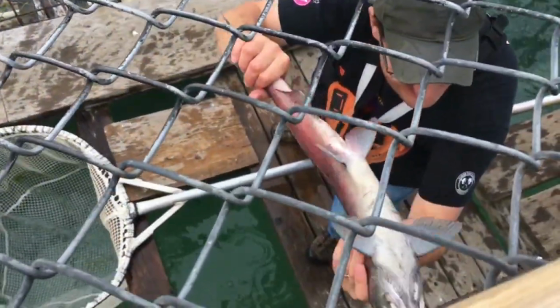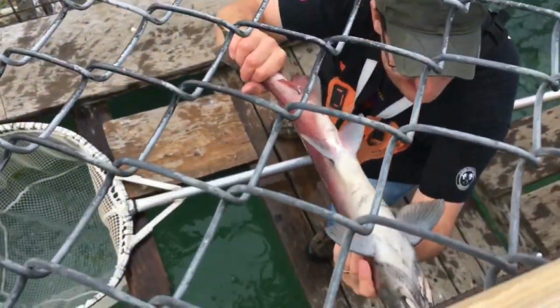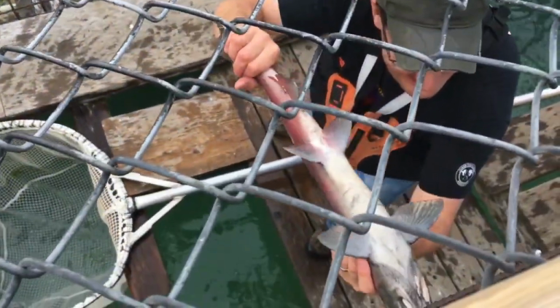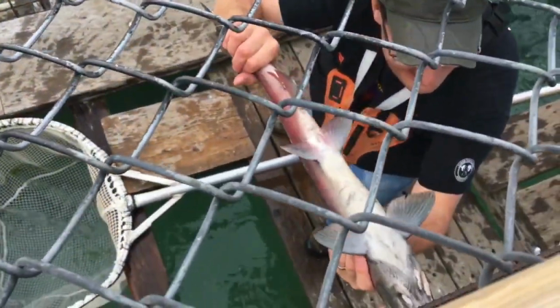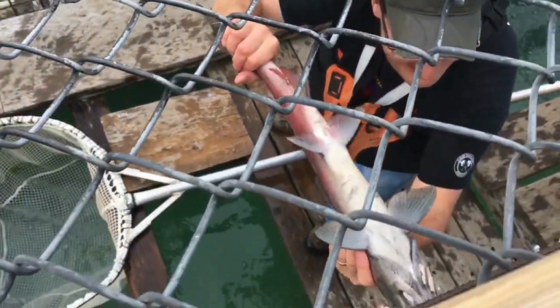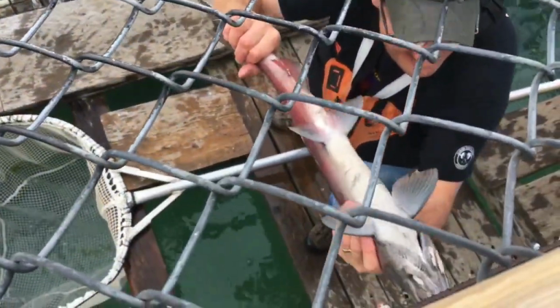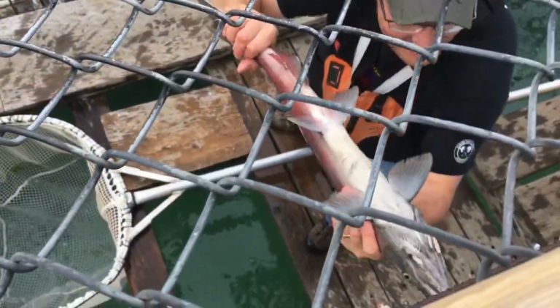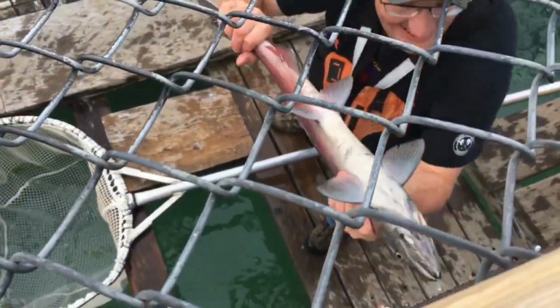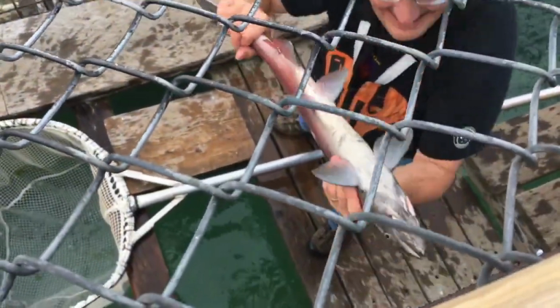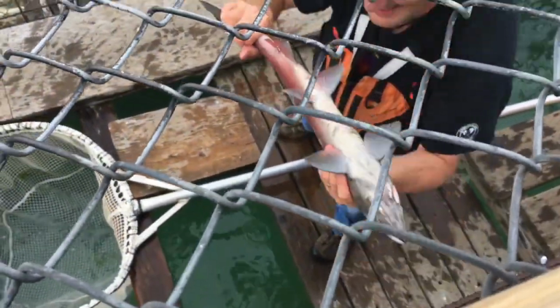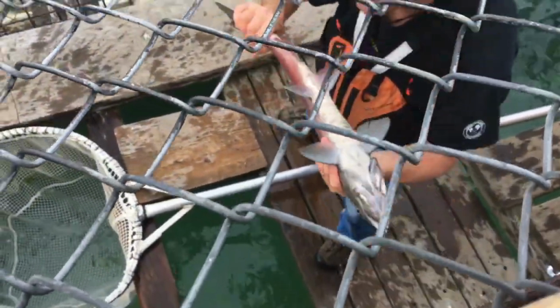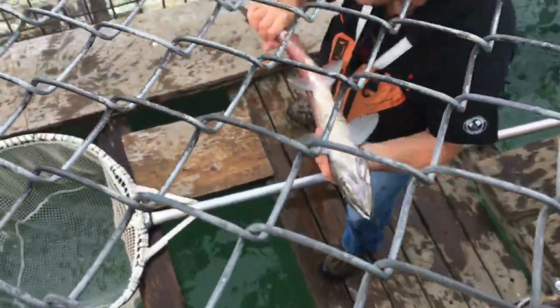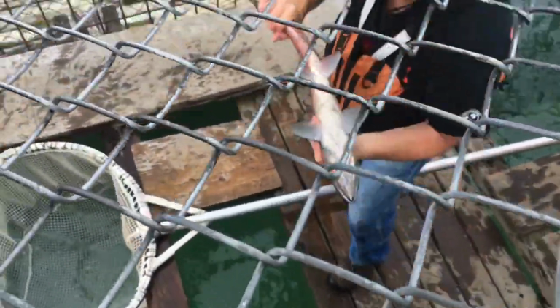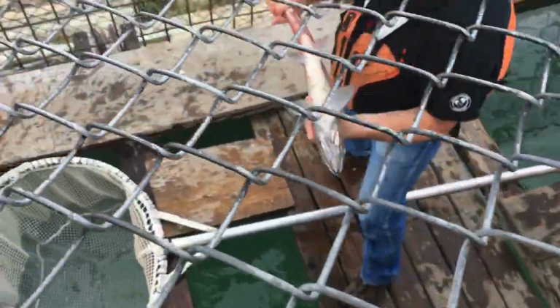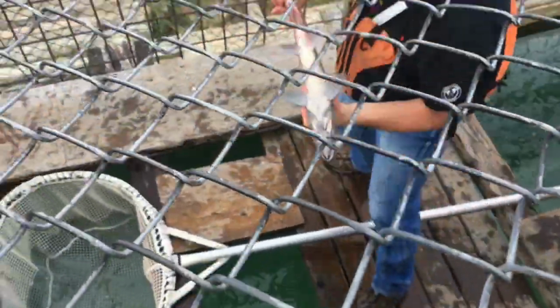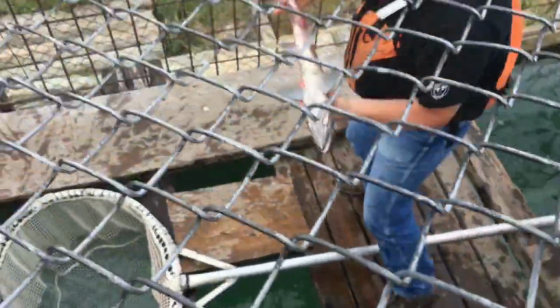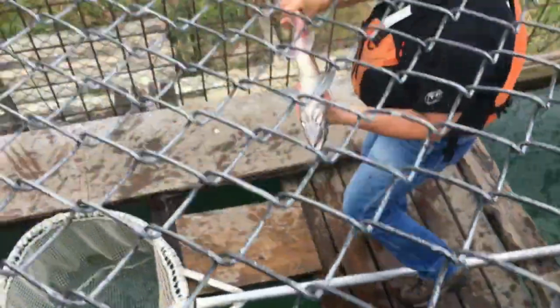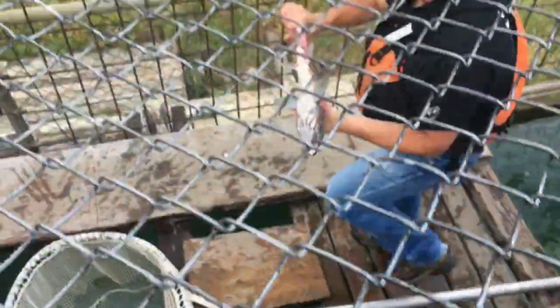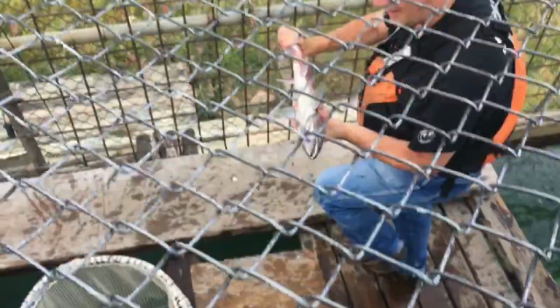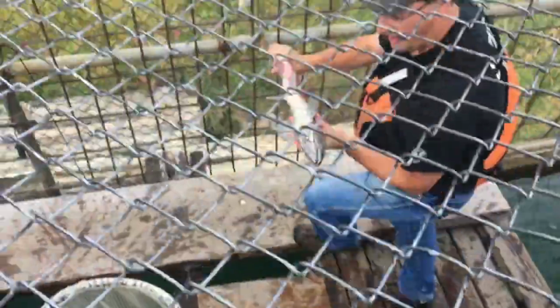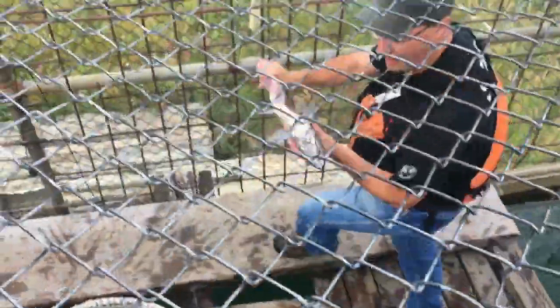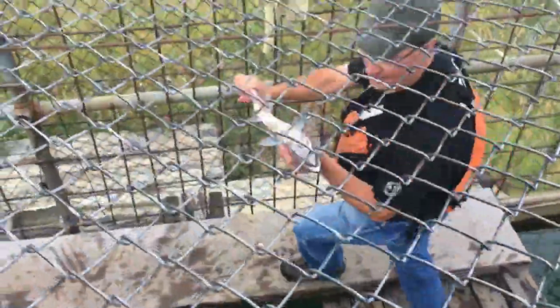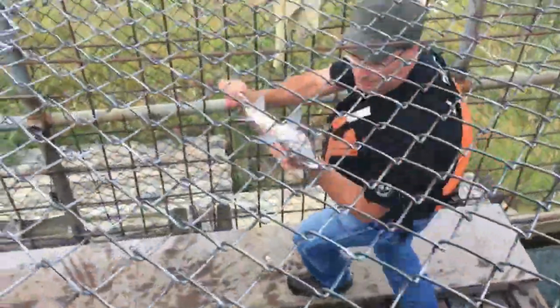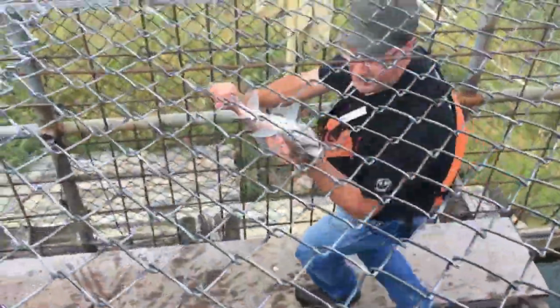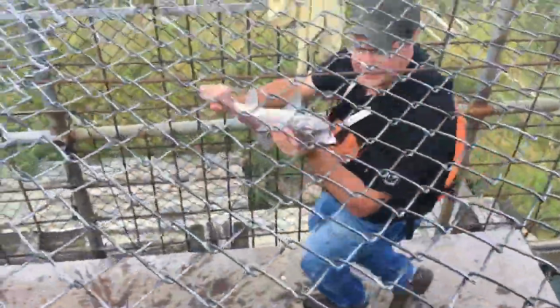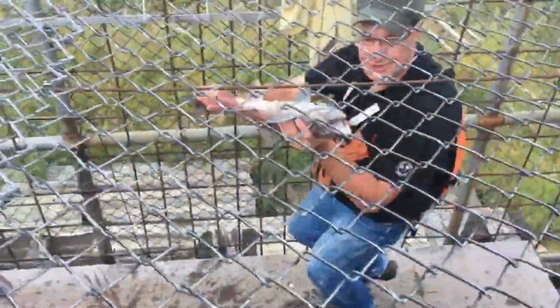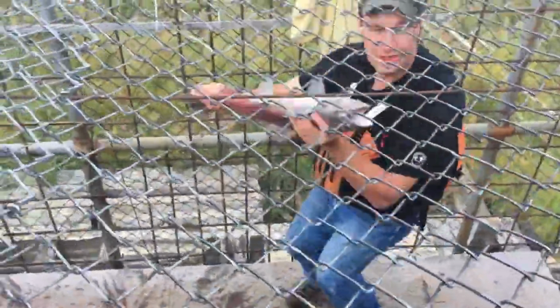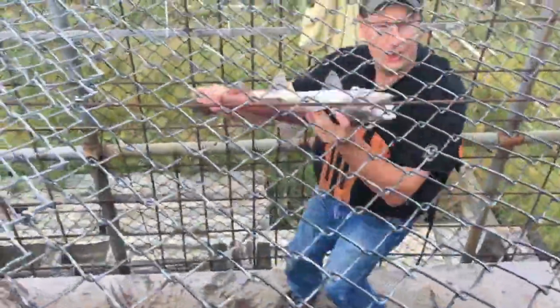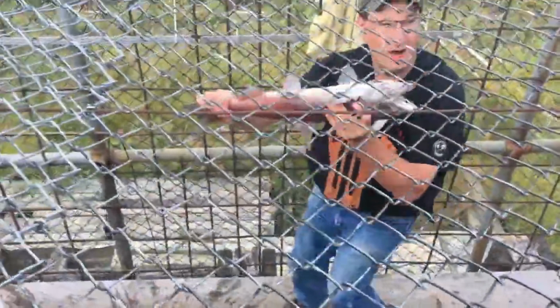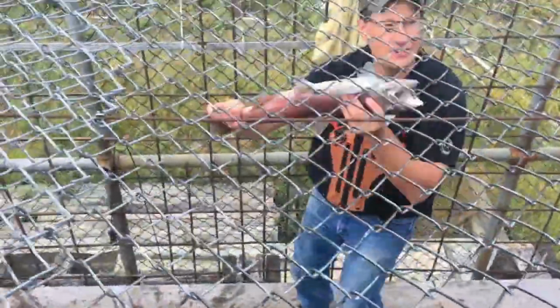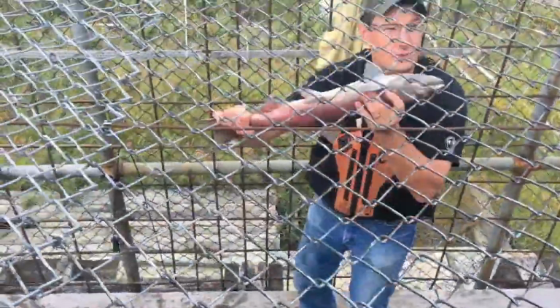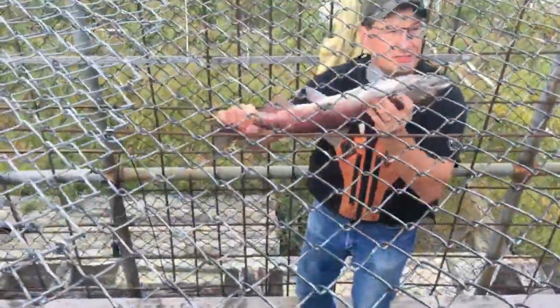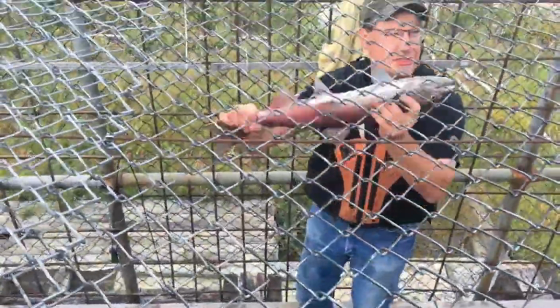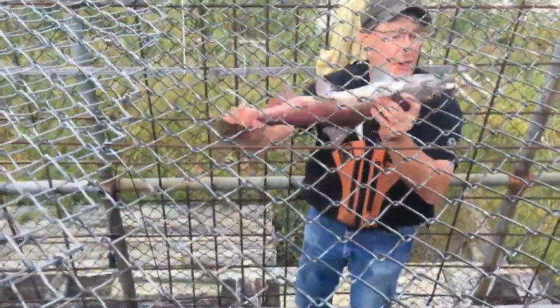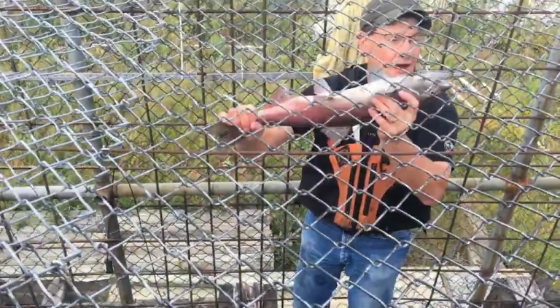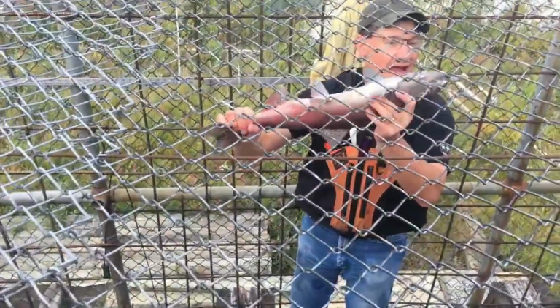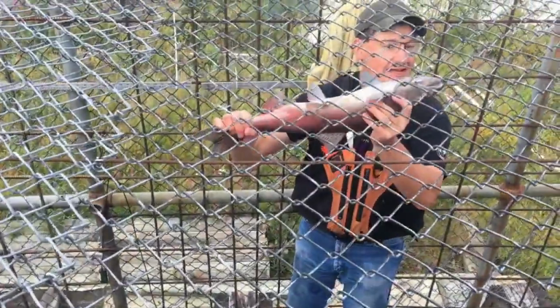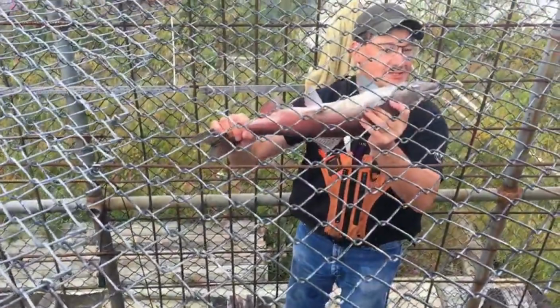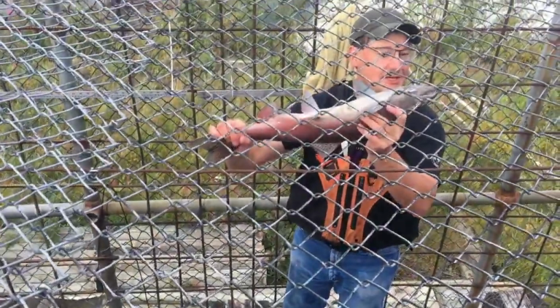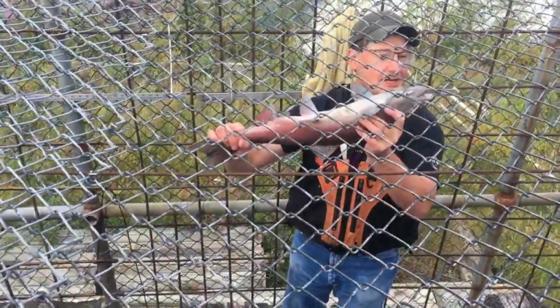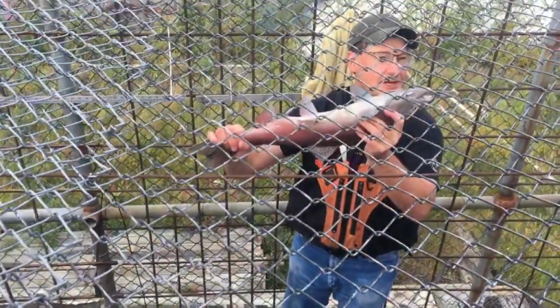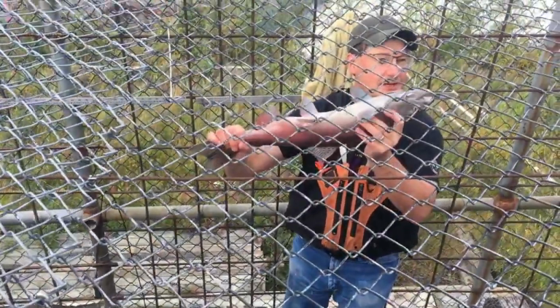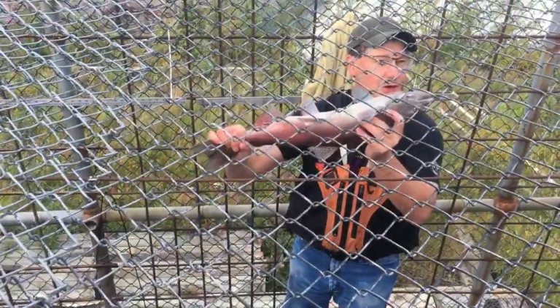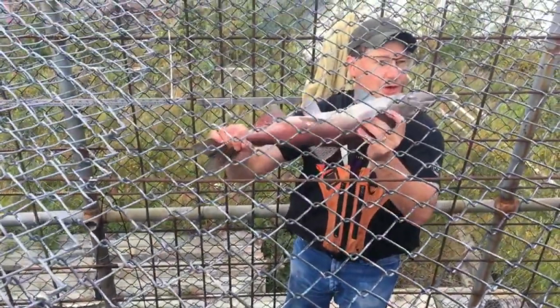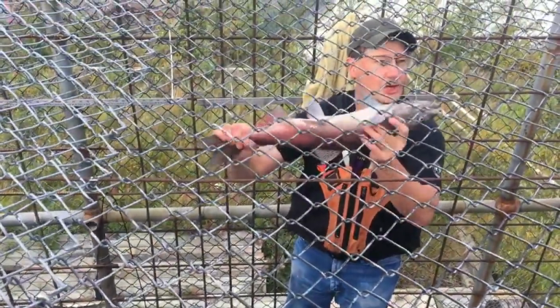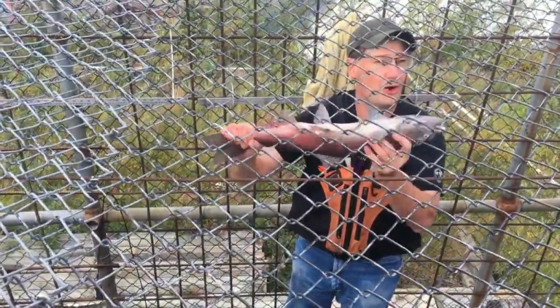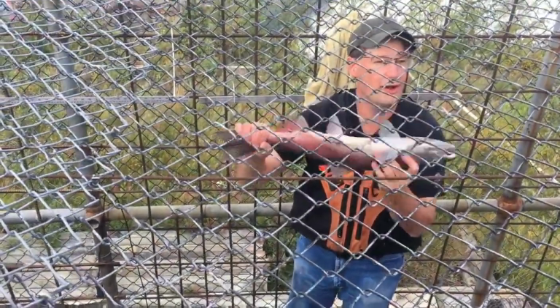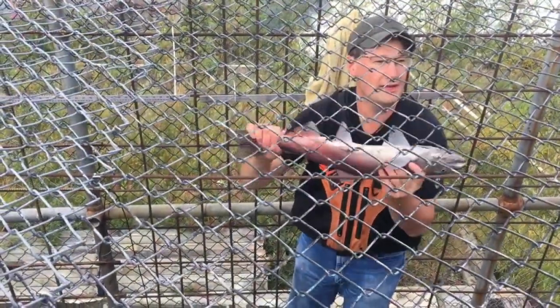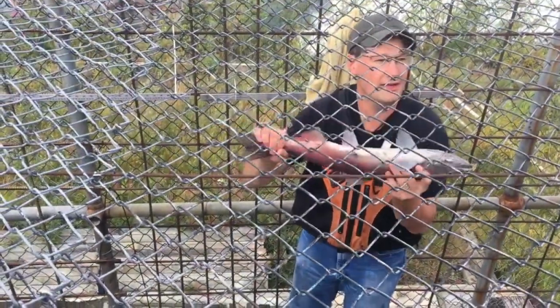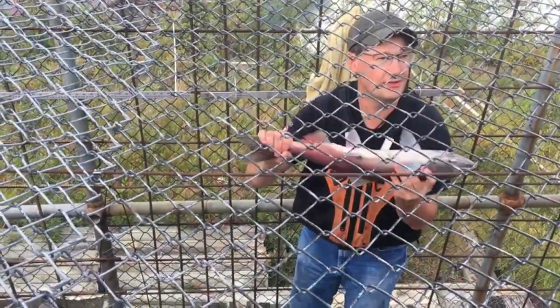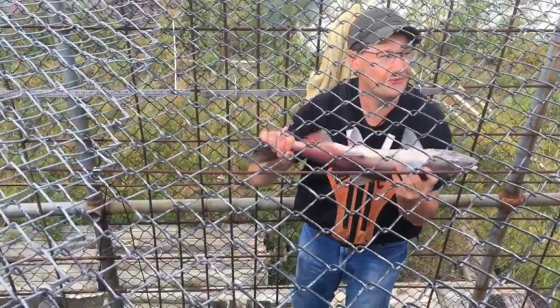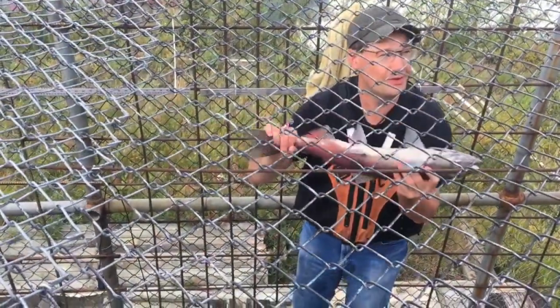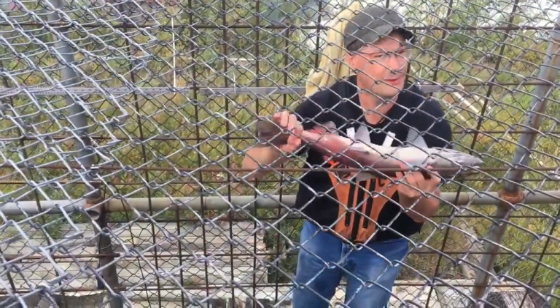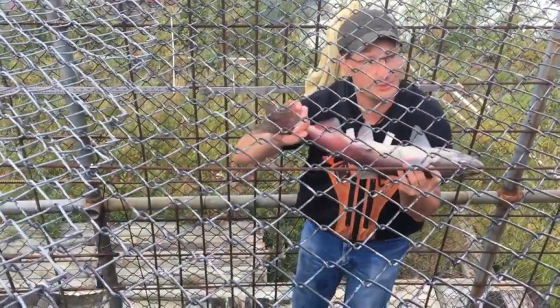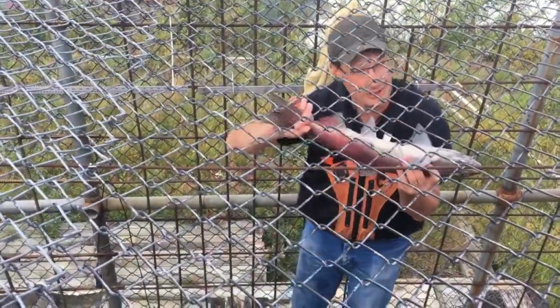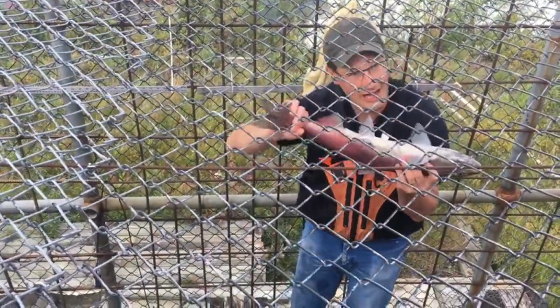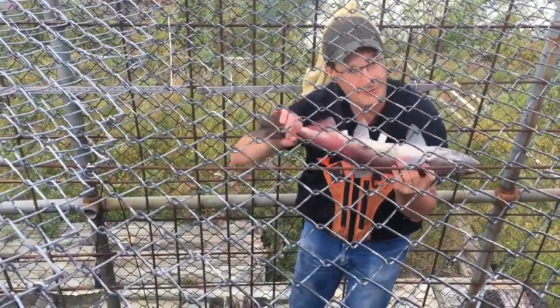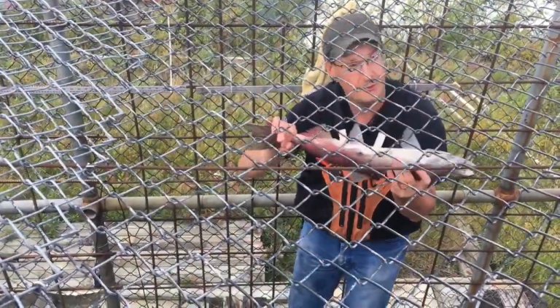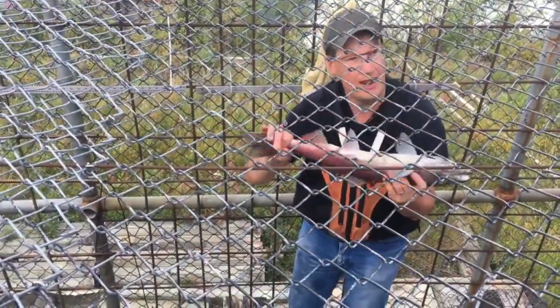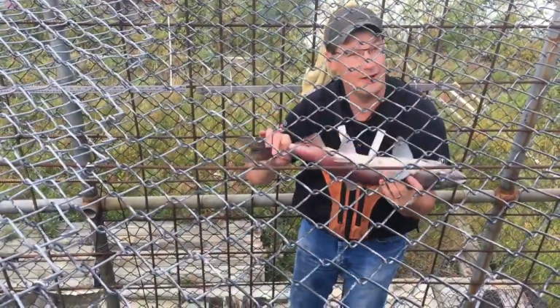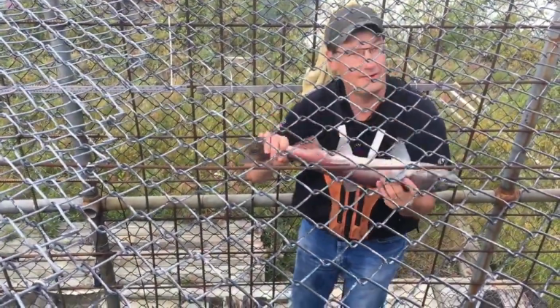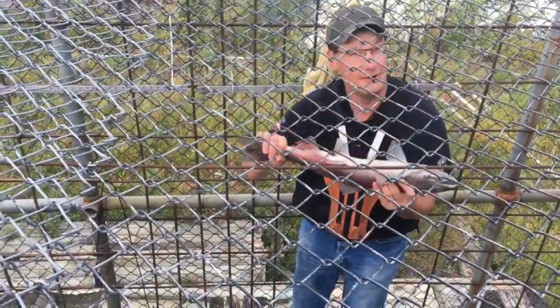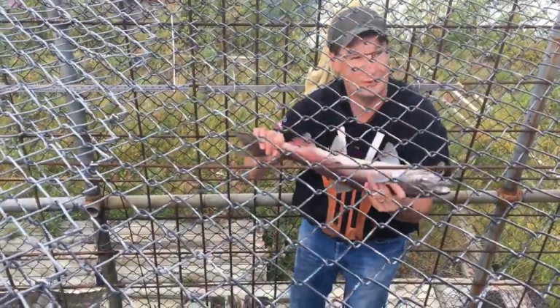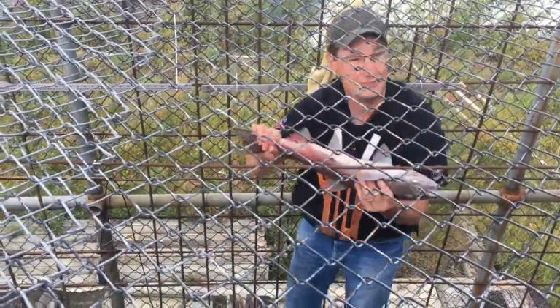How do you know it's a male? By its jaw — the jaw has the hook on it, and the females will have a round nose.